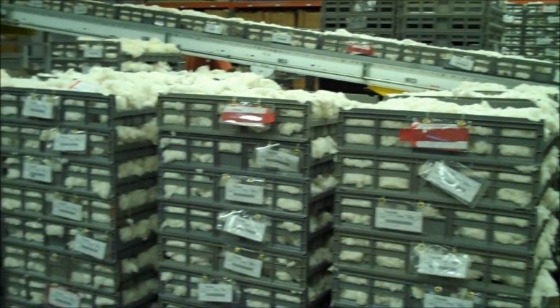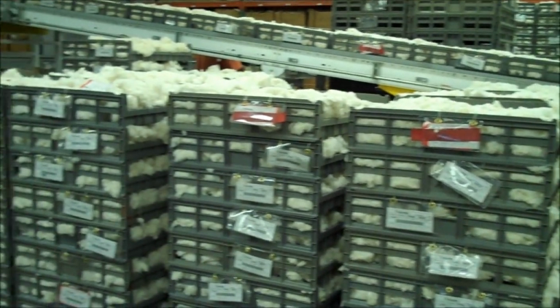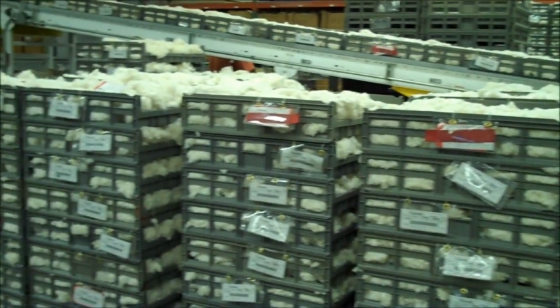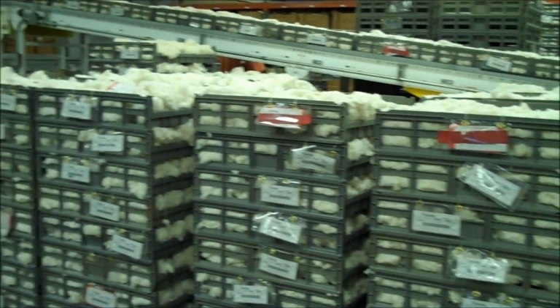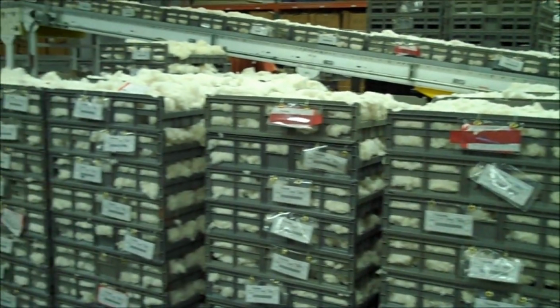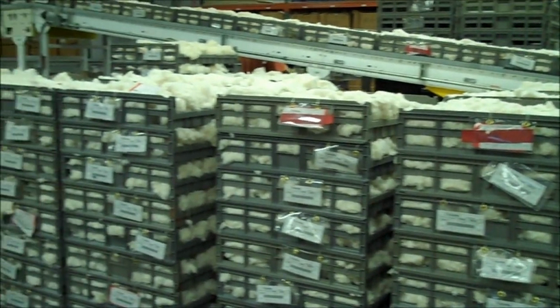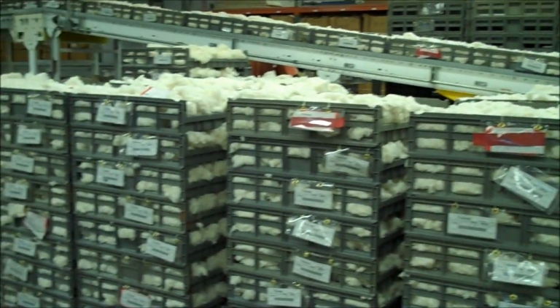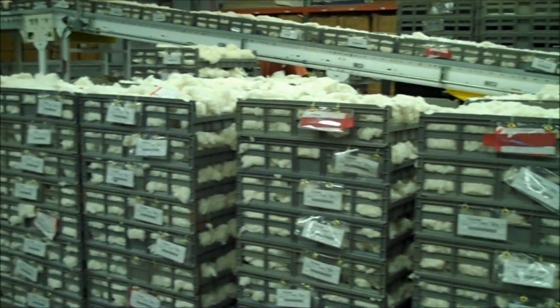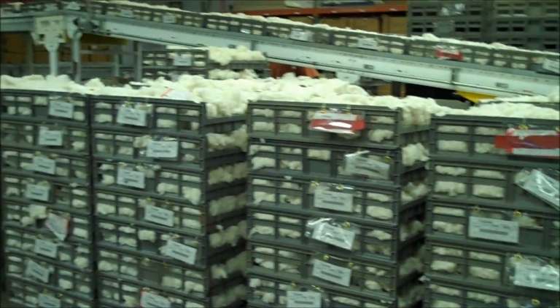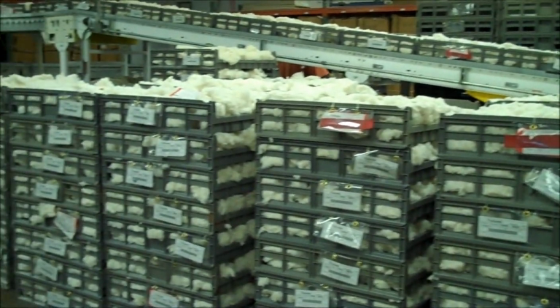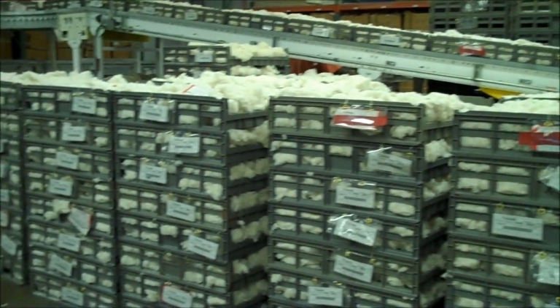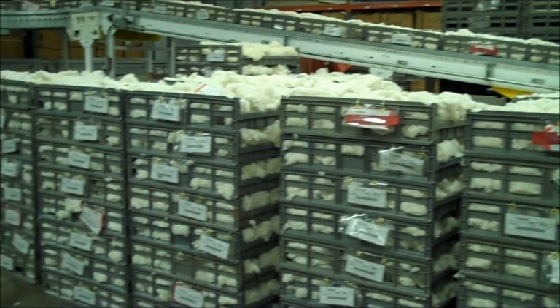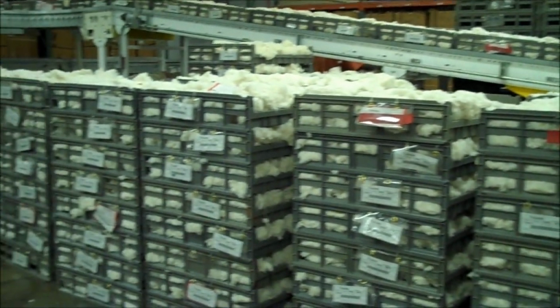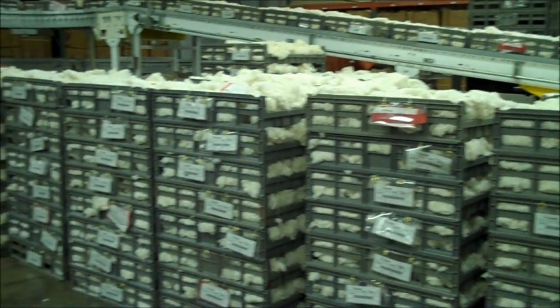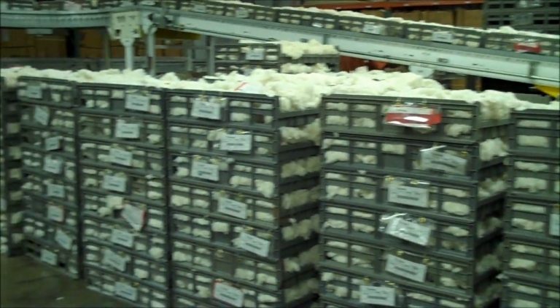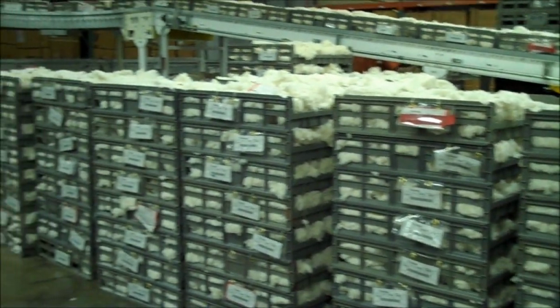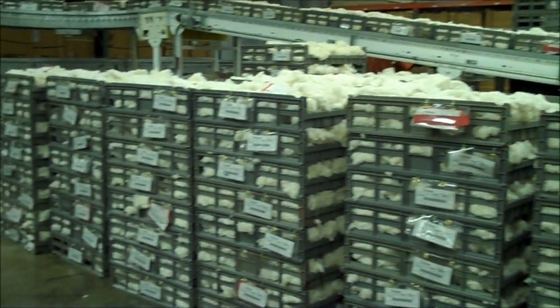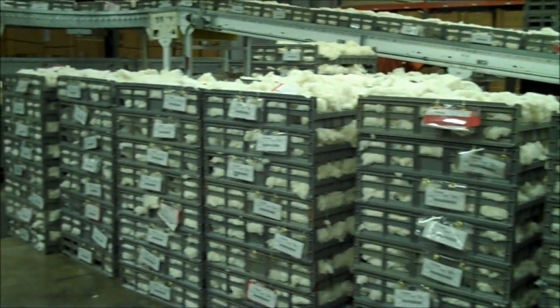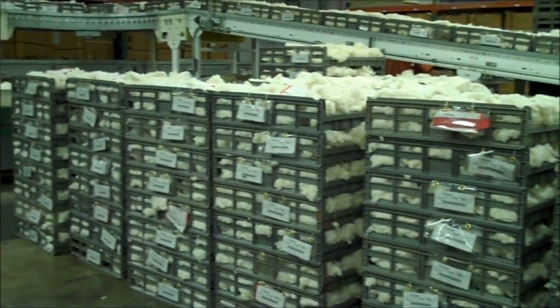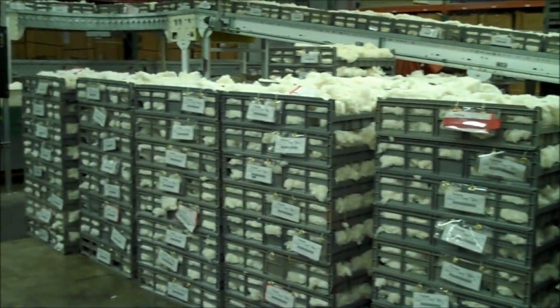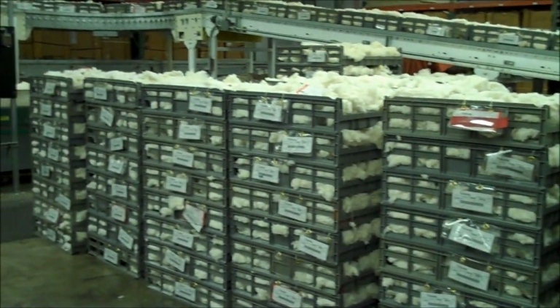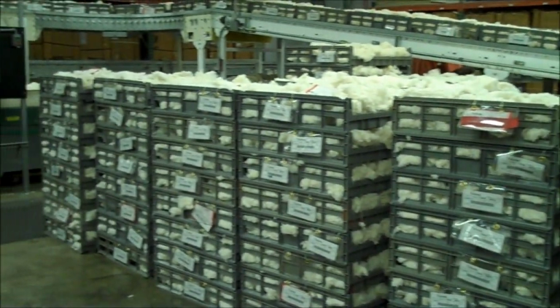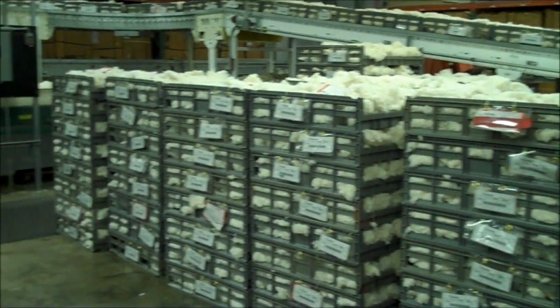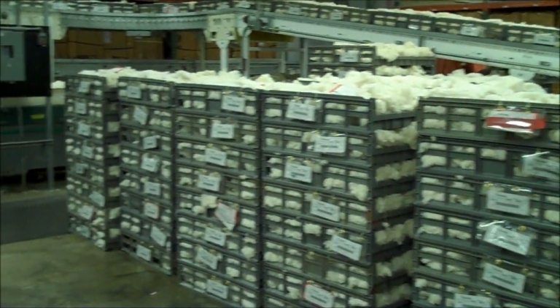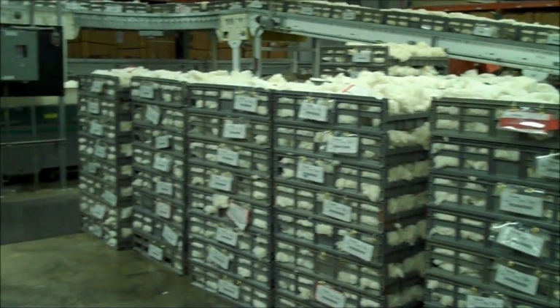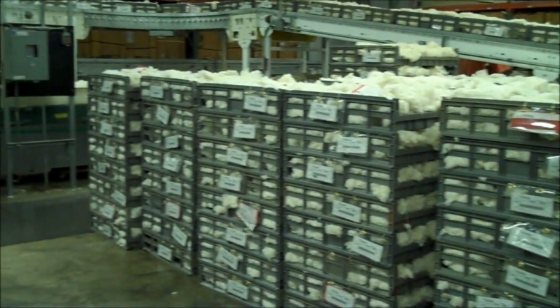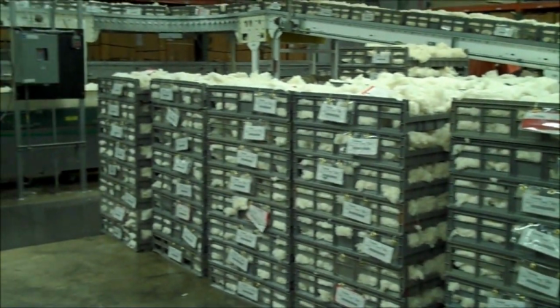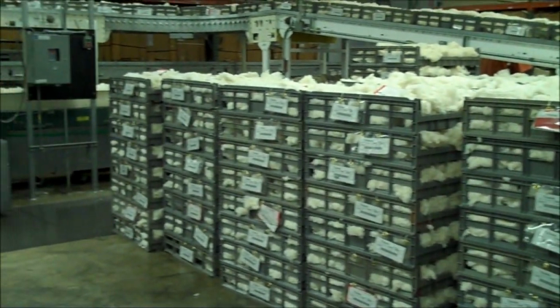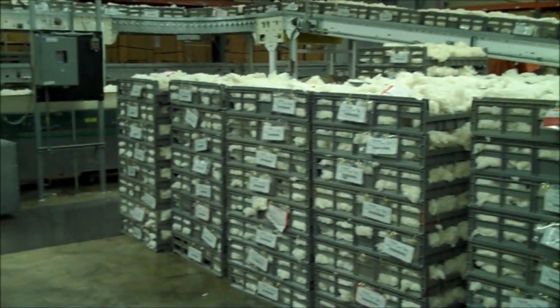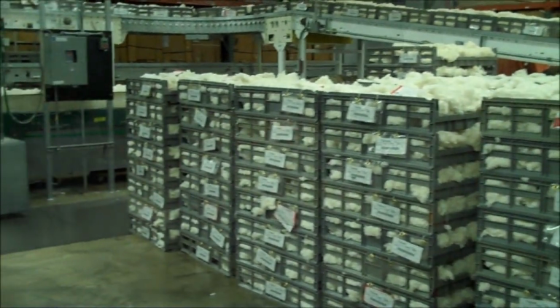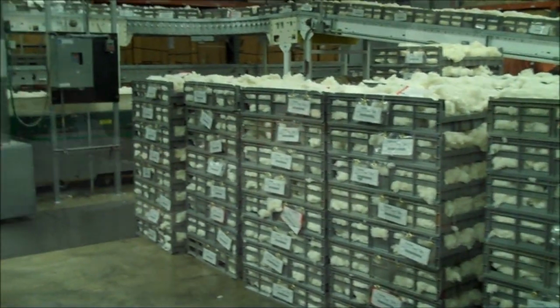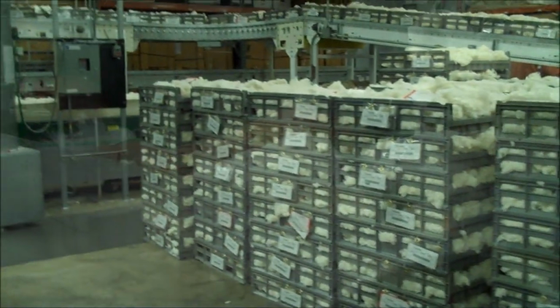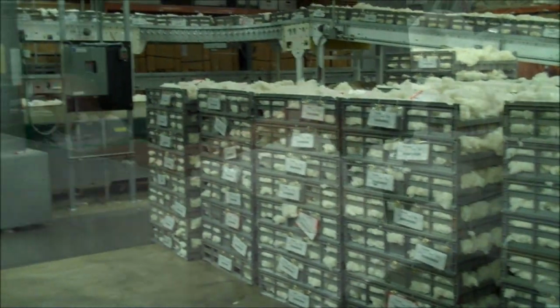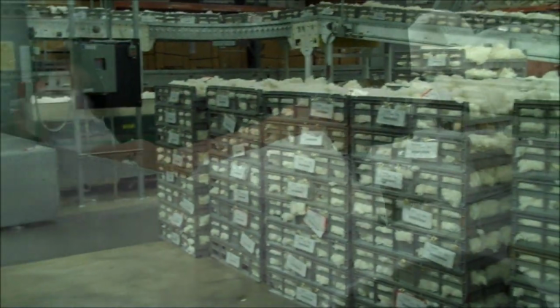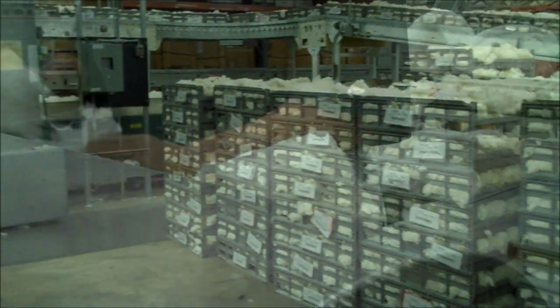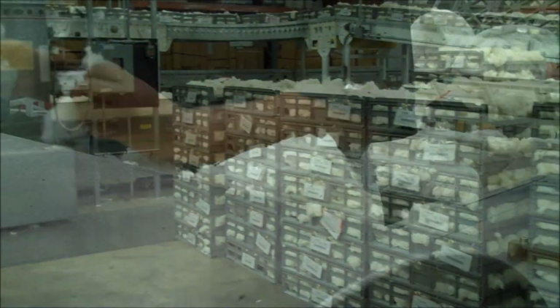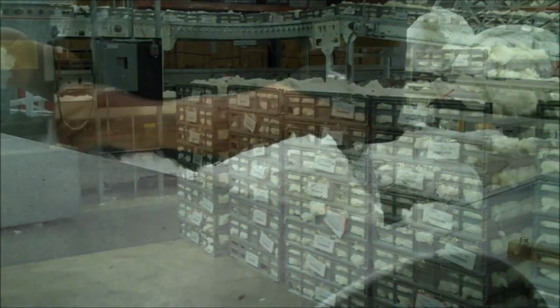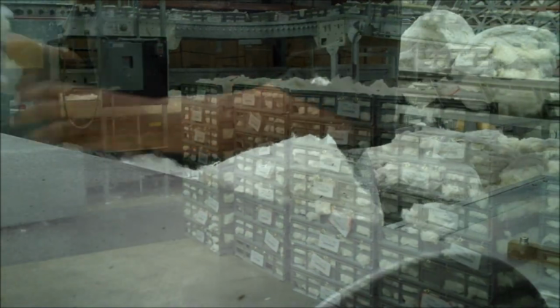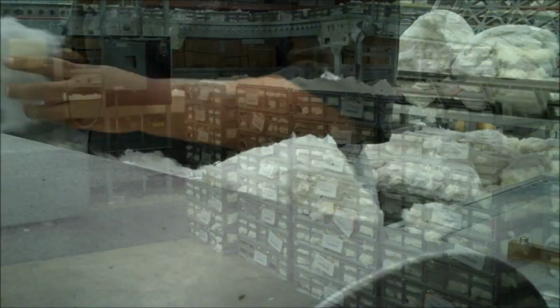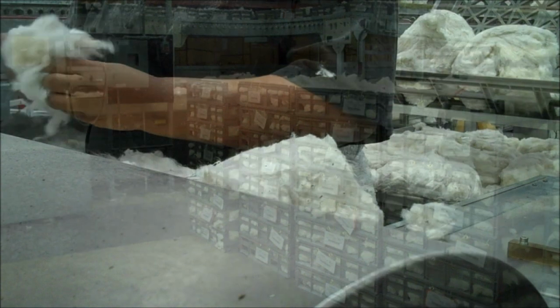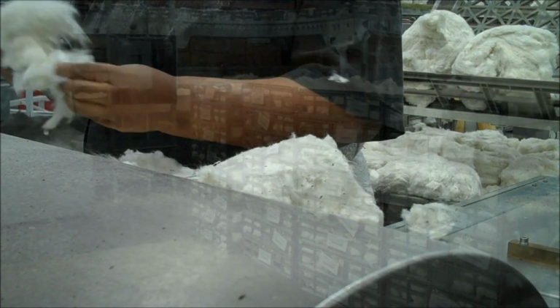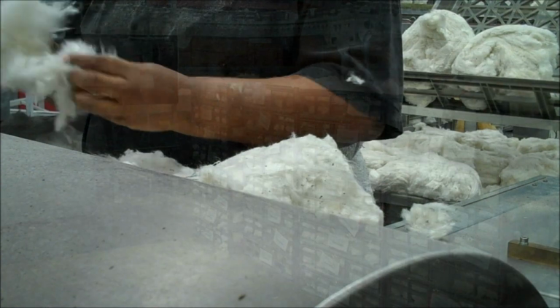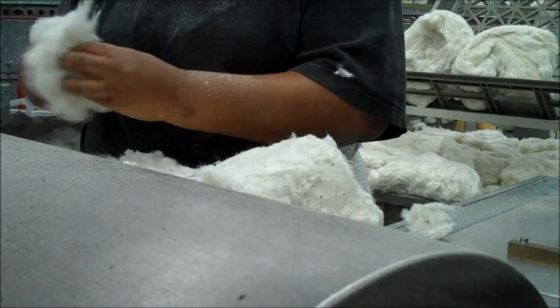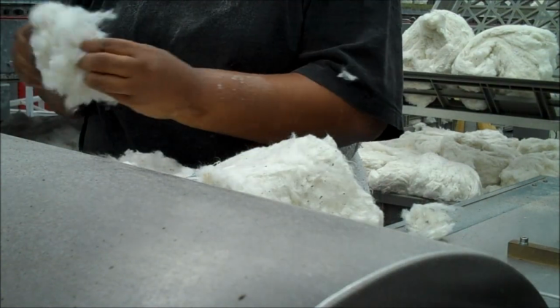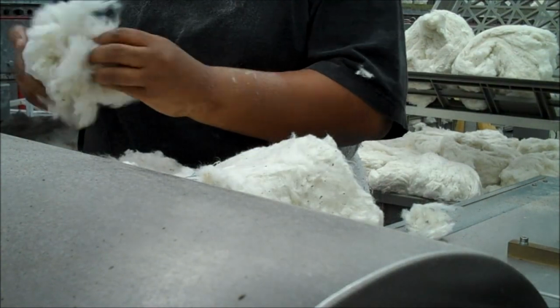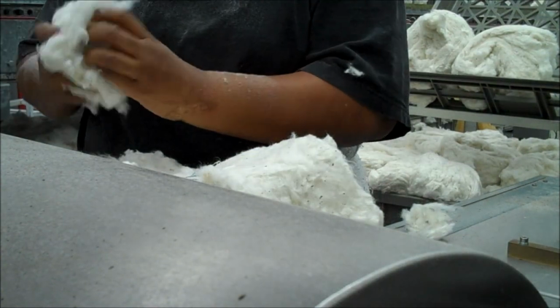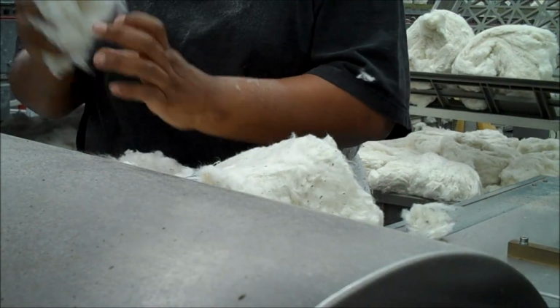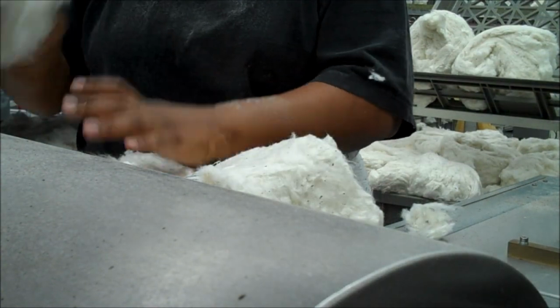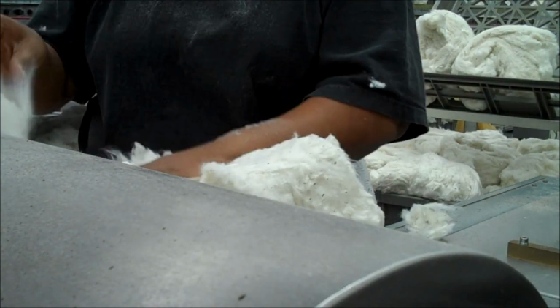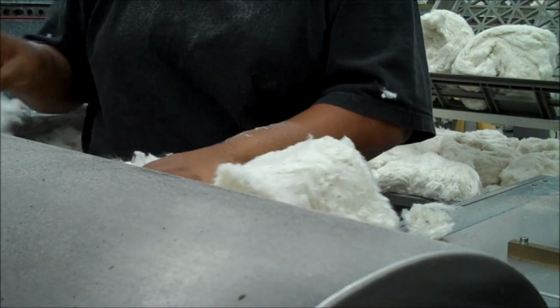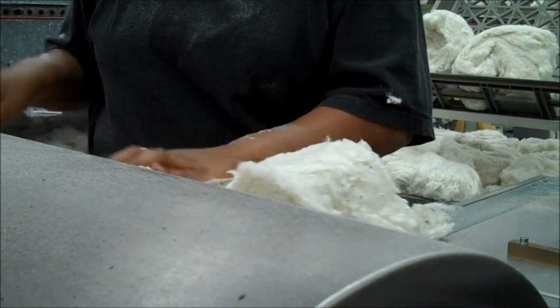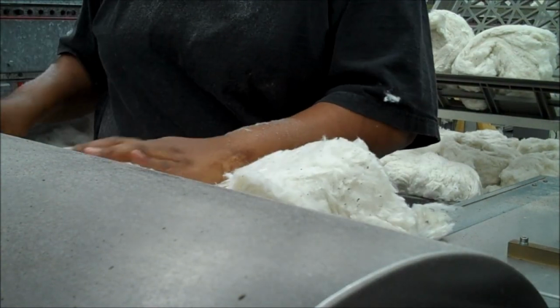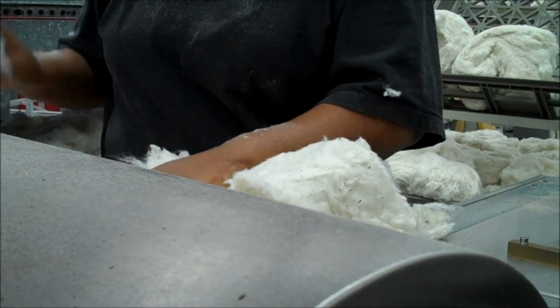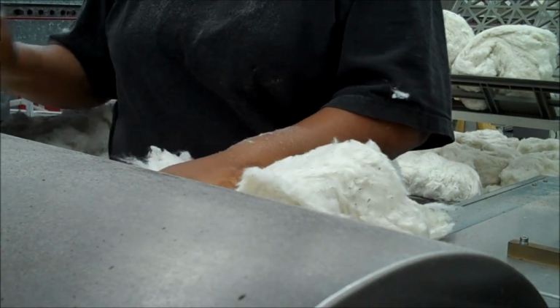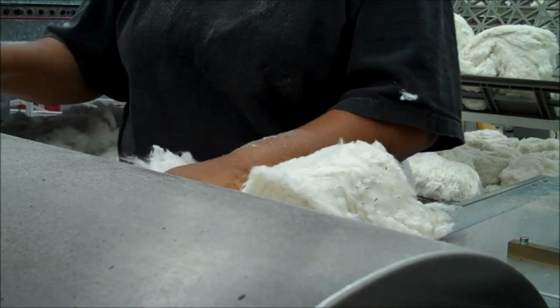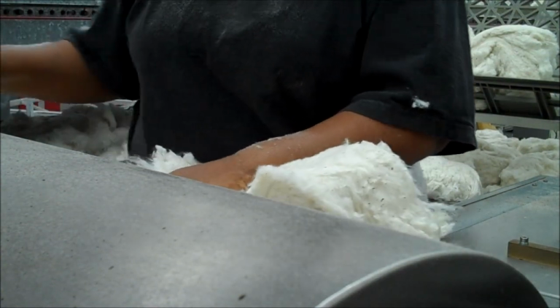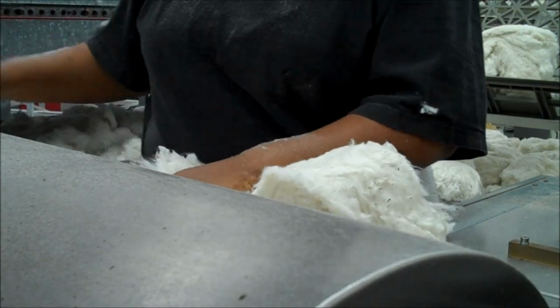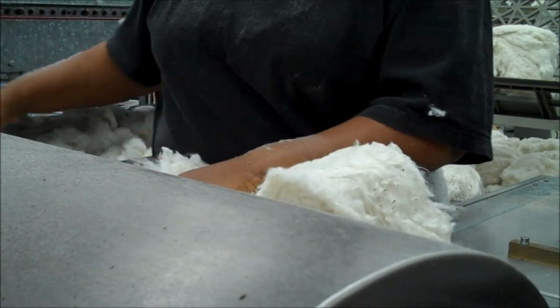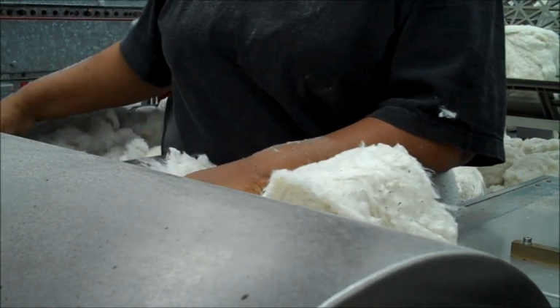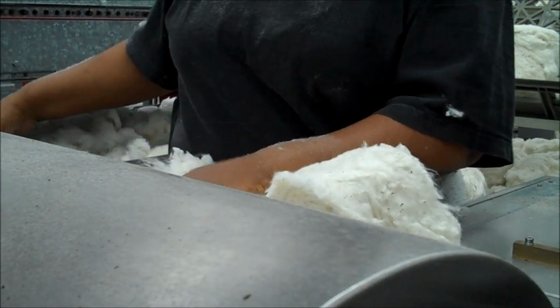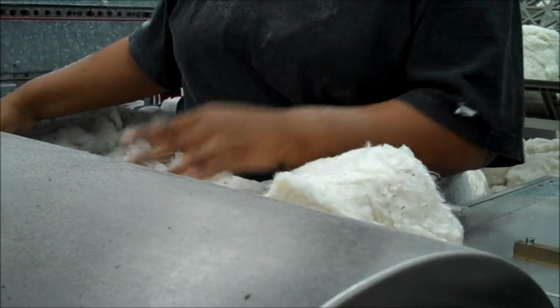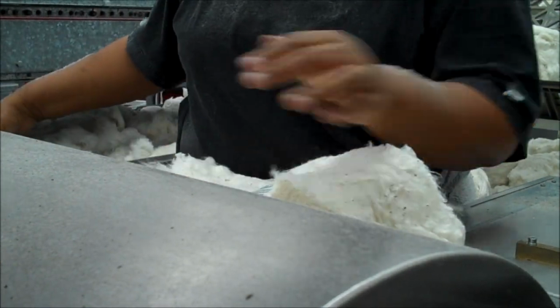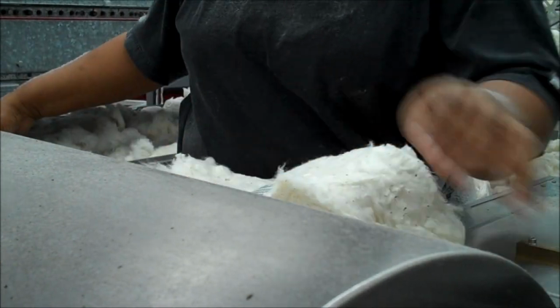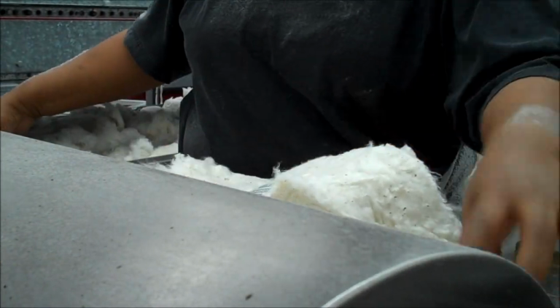As you can see, lots of samples come through. Every bale grown in the U.S. is actually going to be tested.